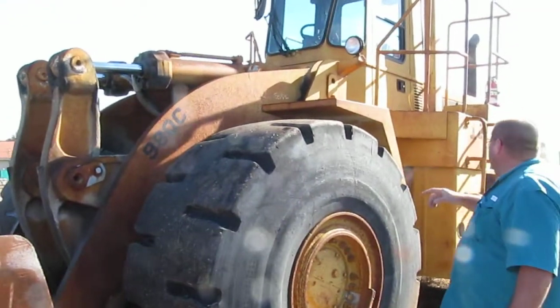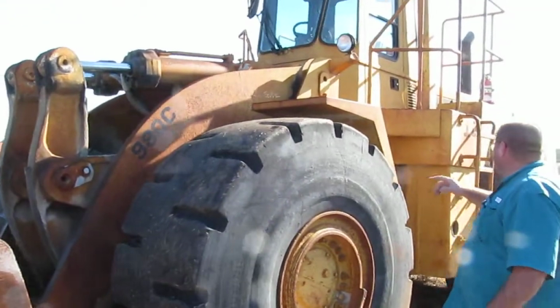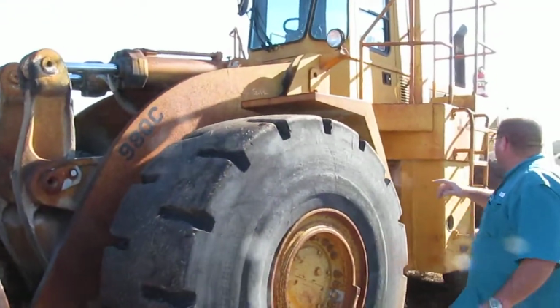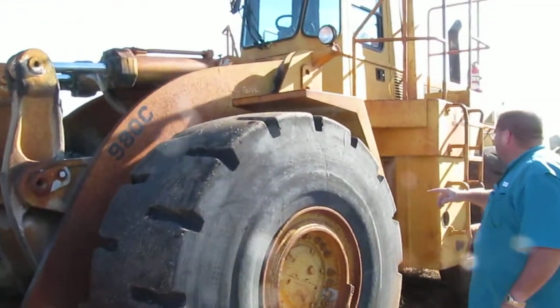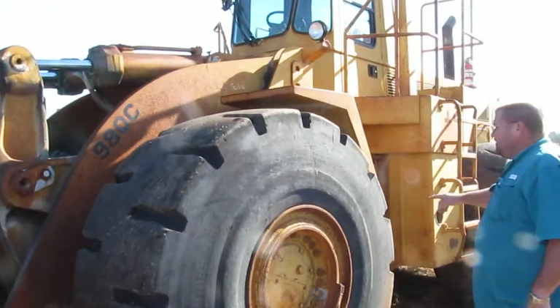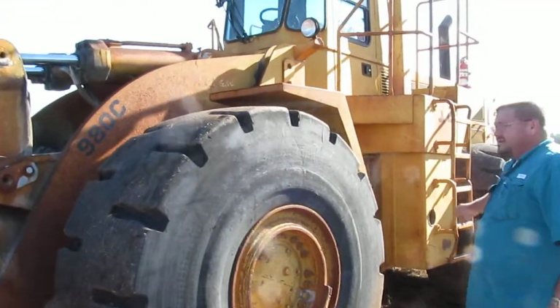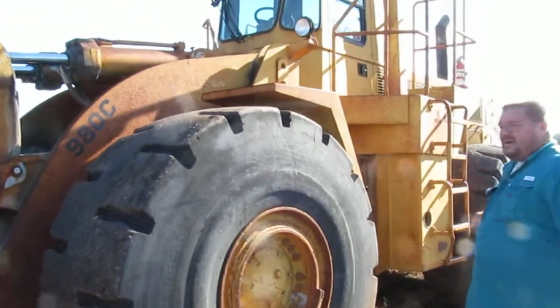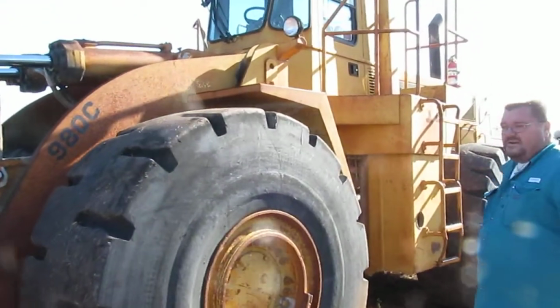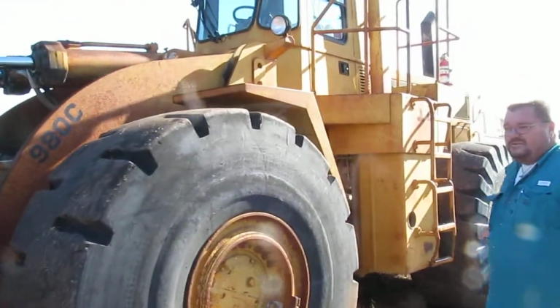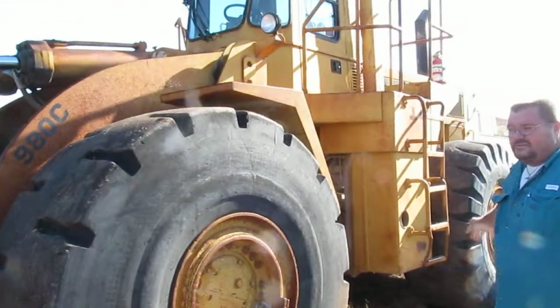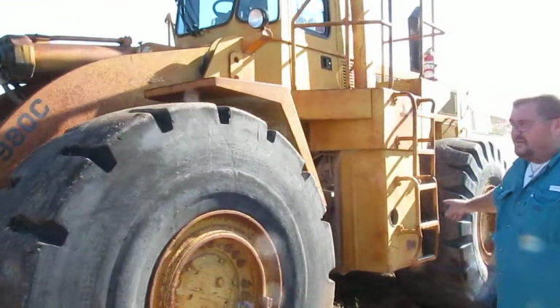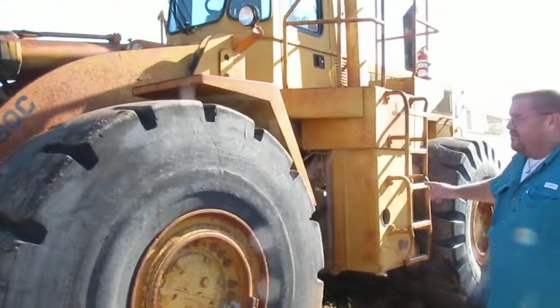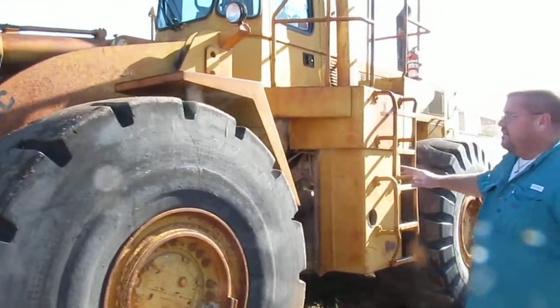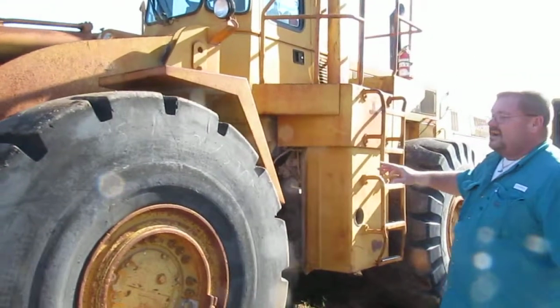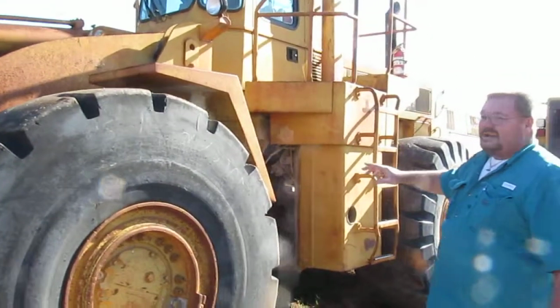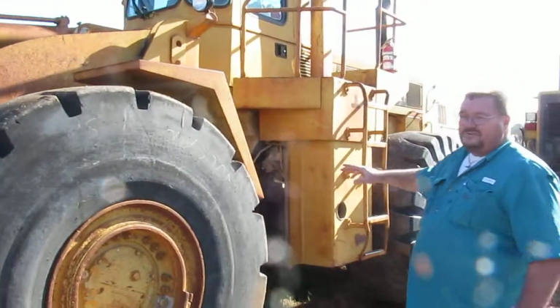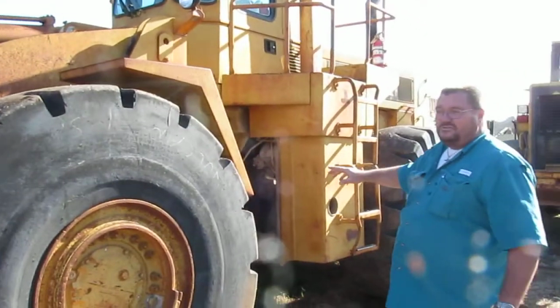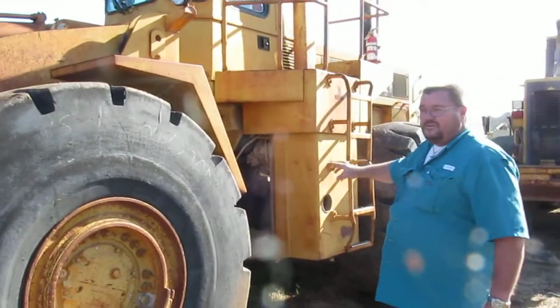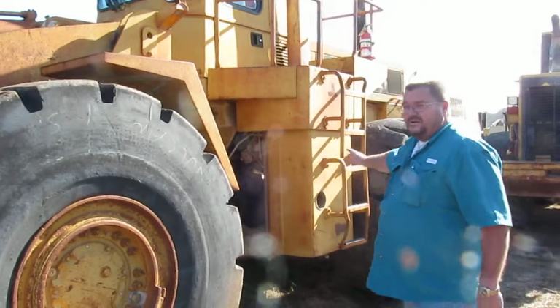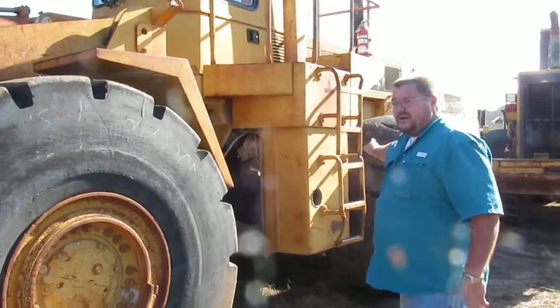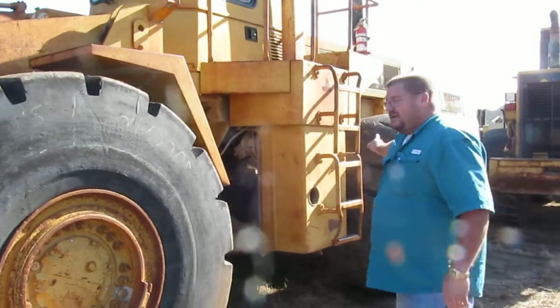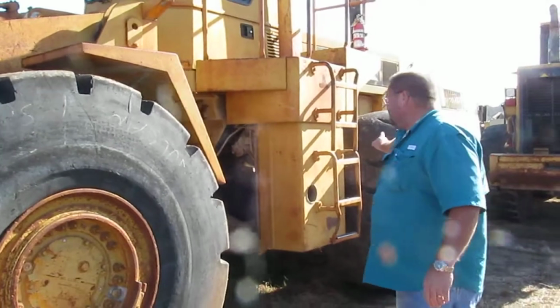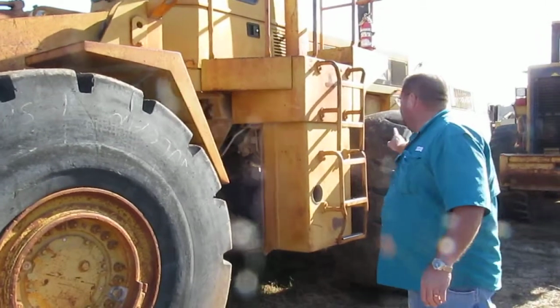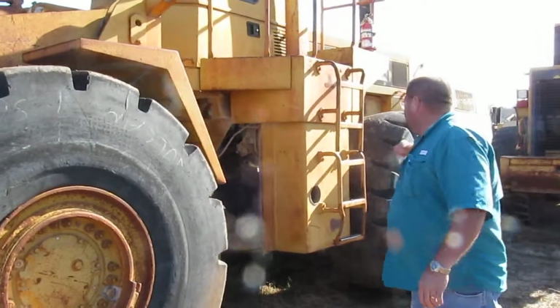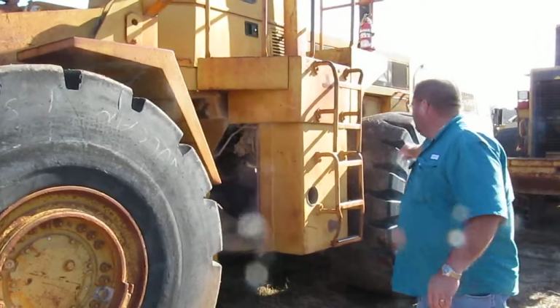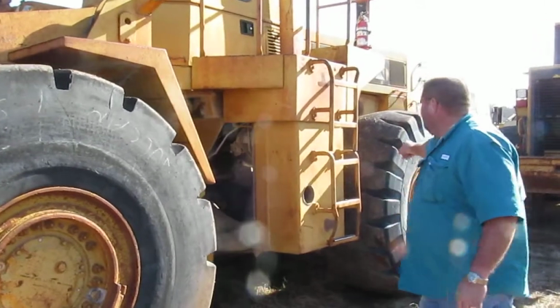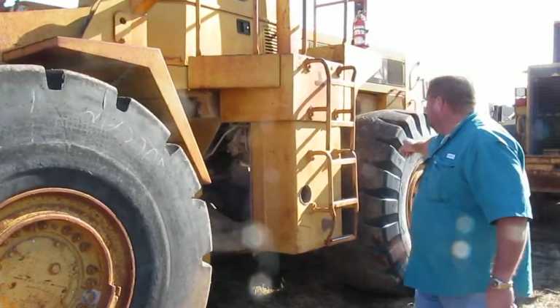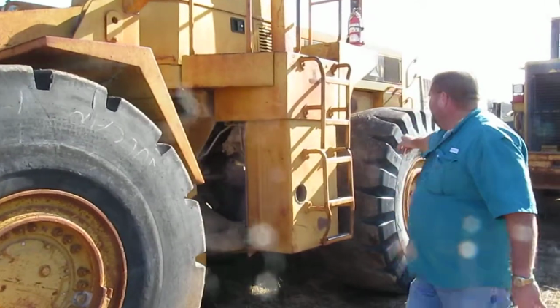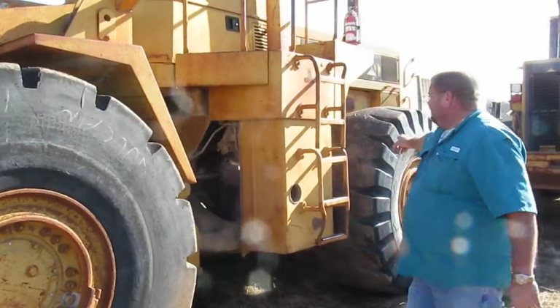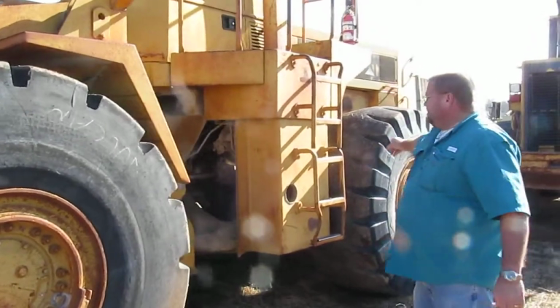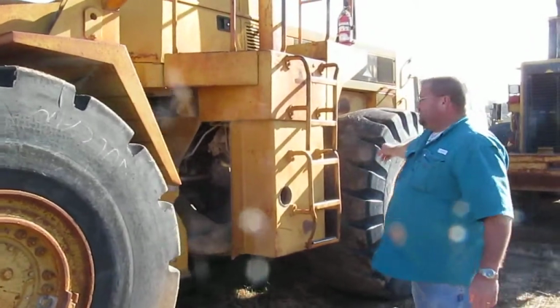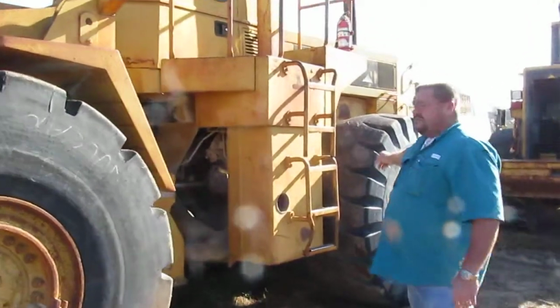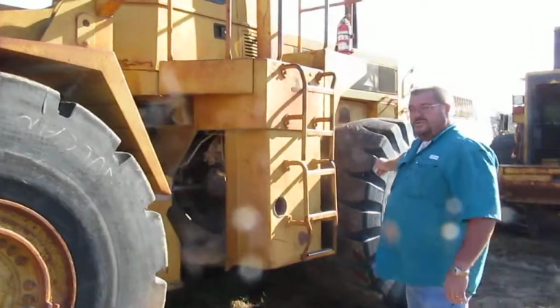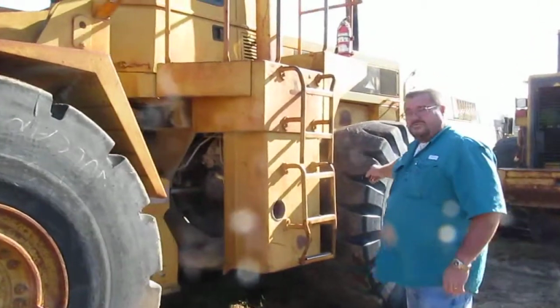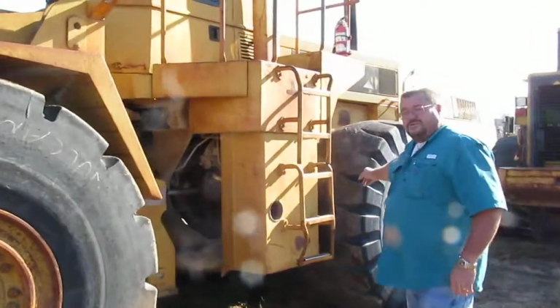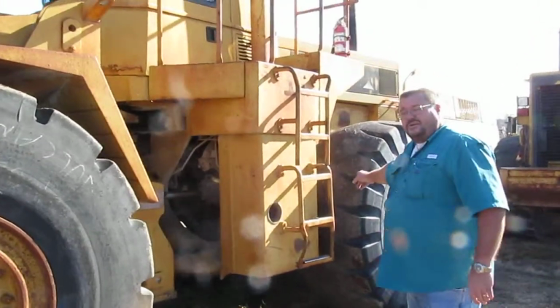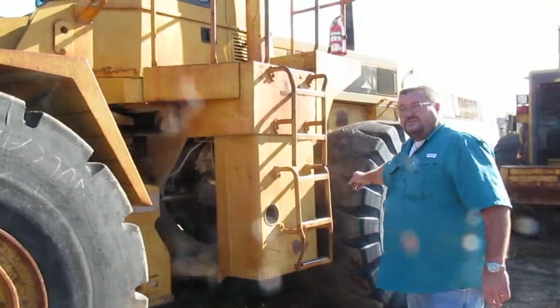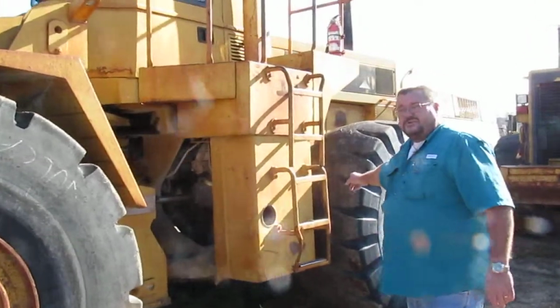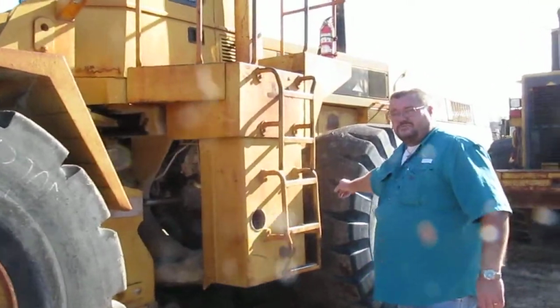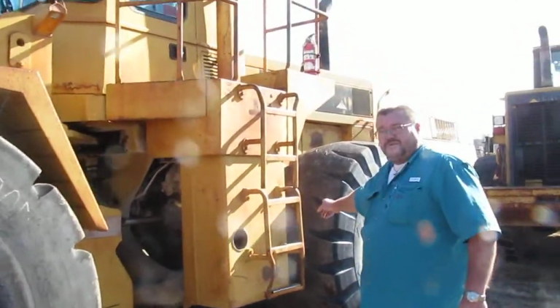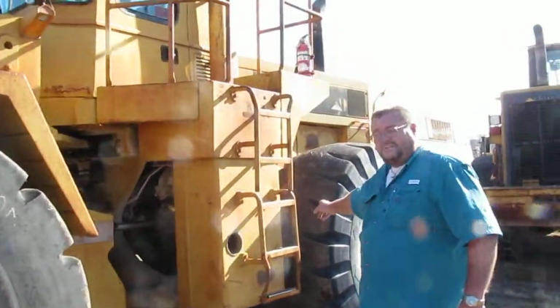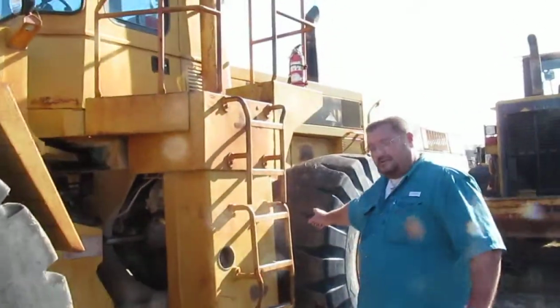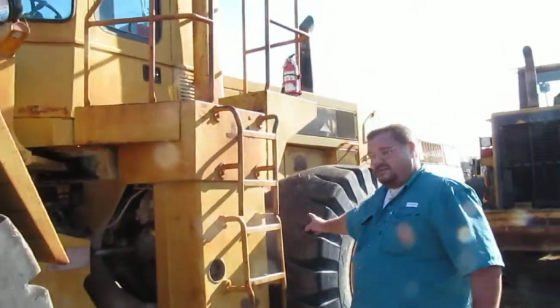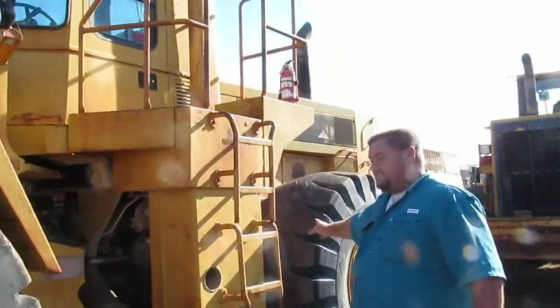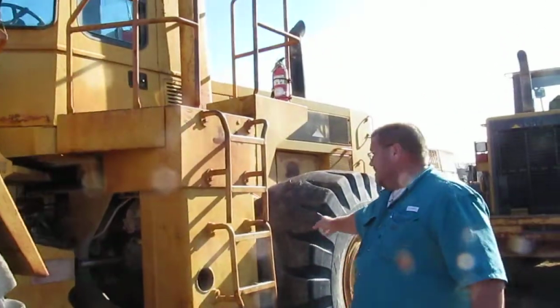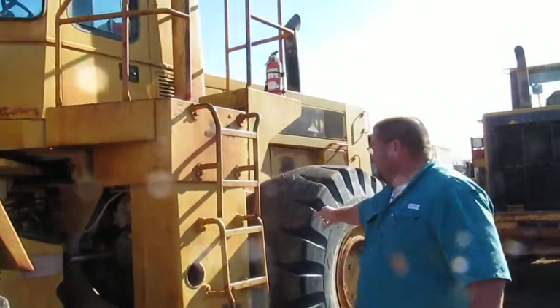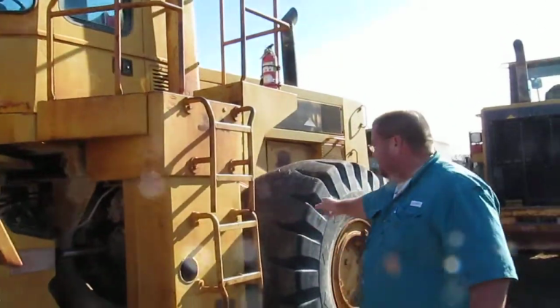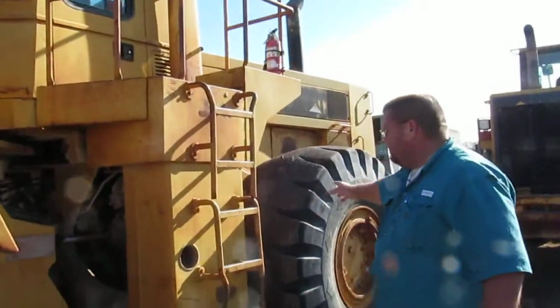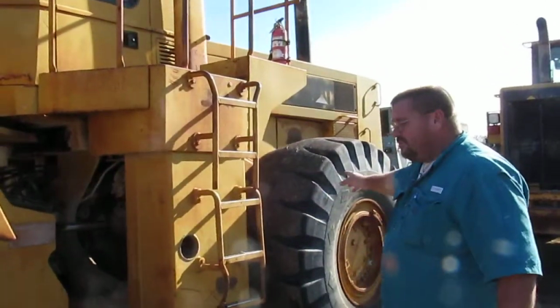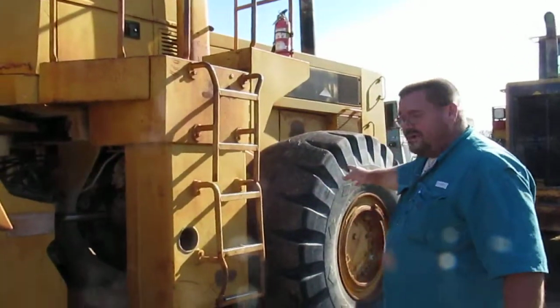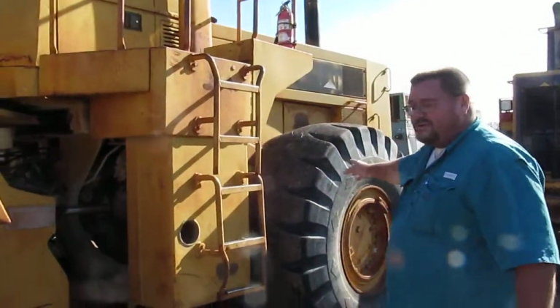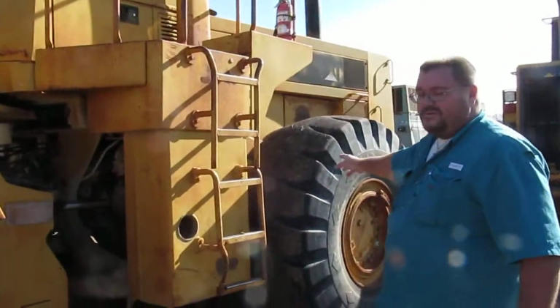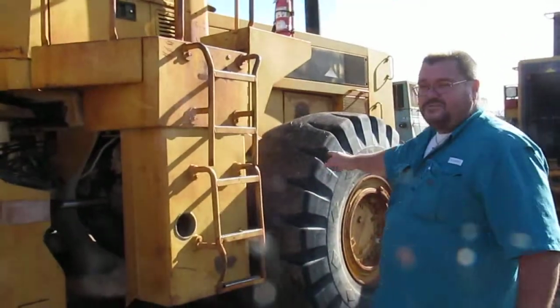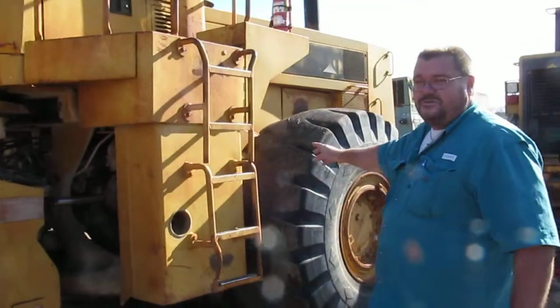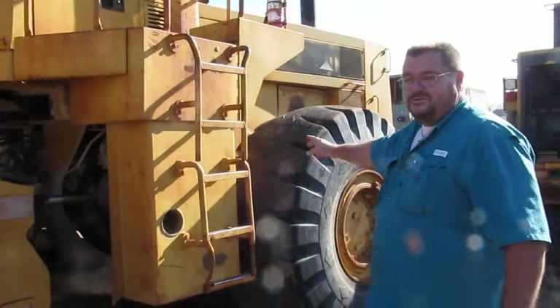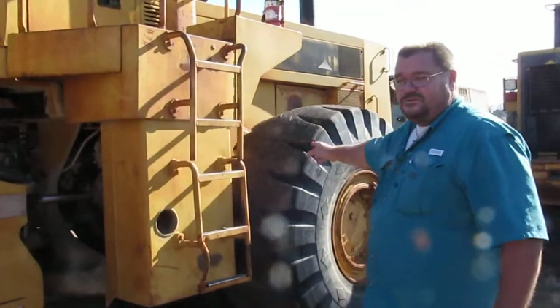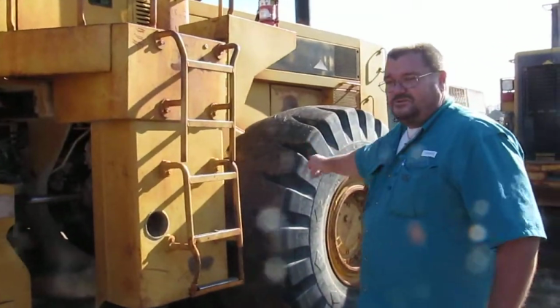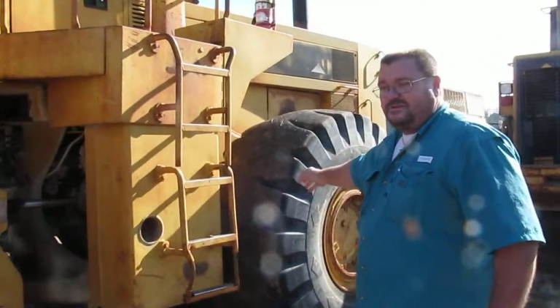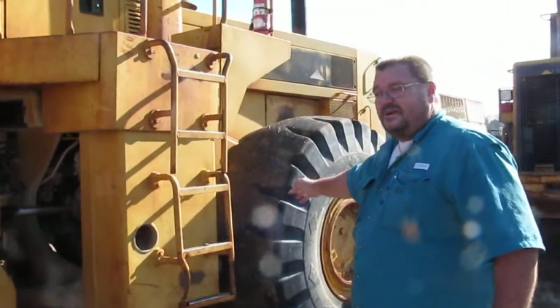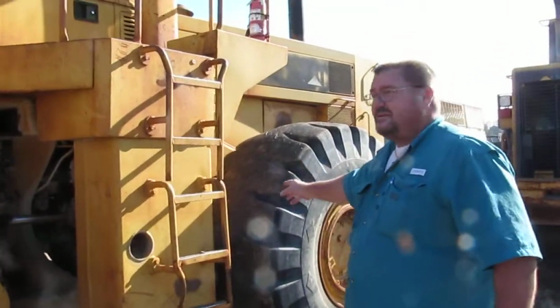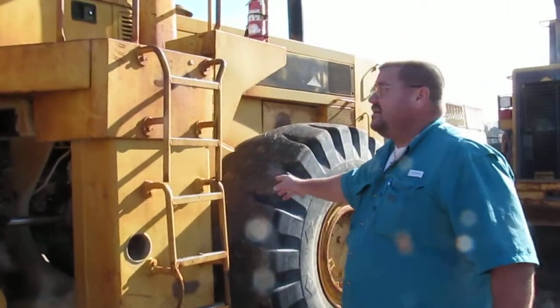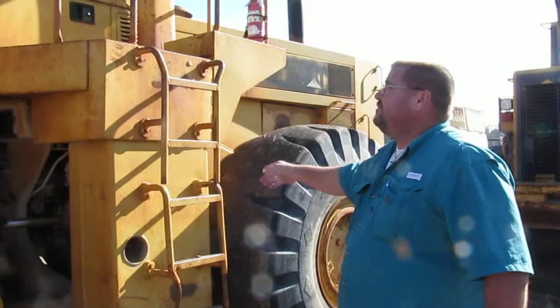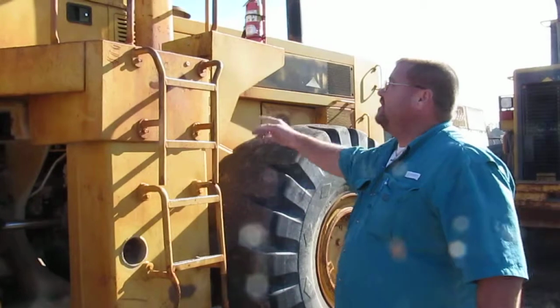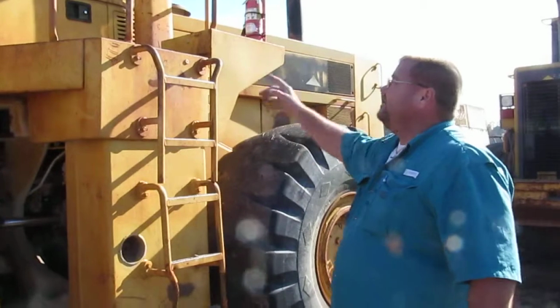All the tires have got excellent tread on them, except for this one here — it's going to need to be replaced eventually, but you still have life on it.